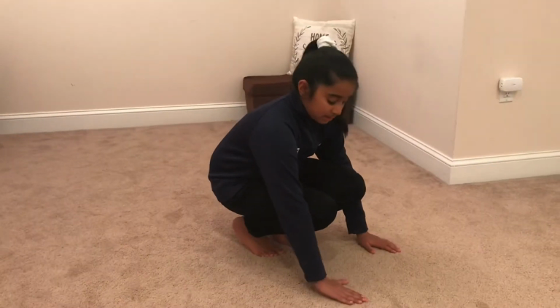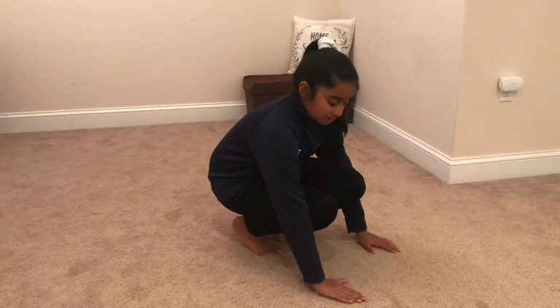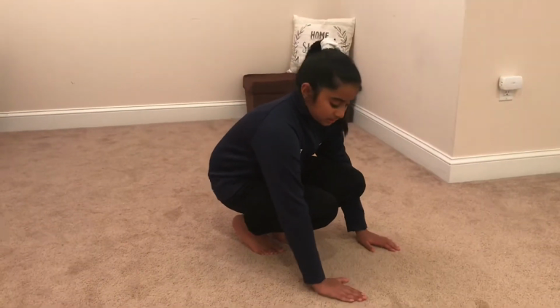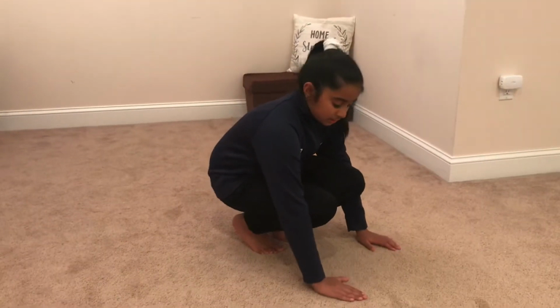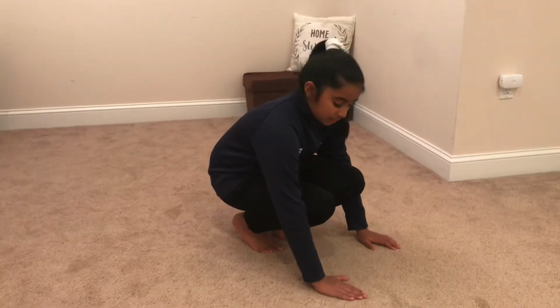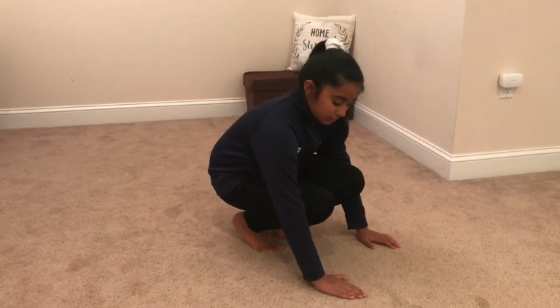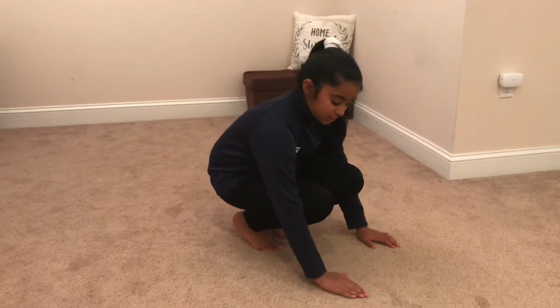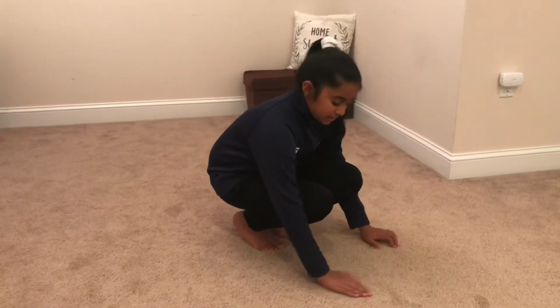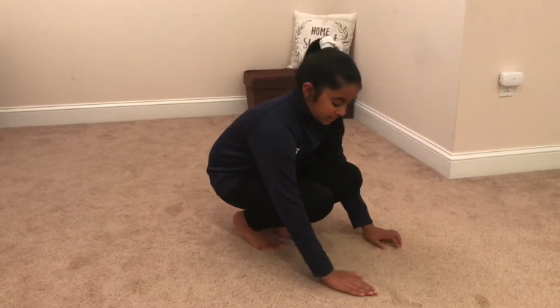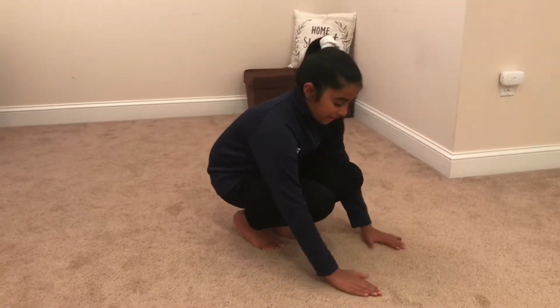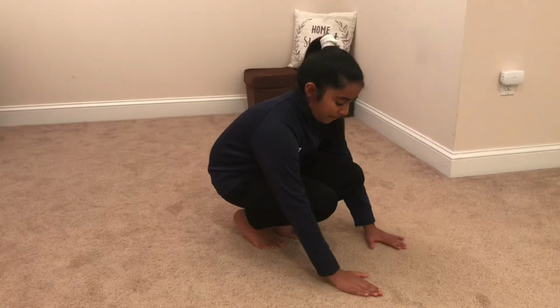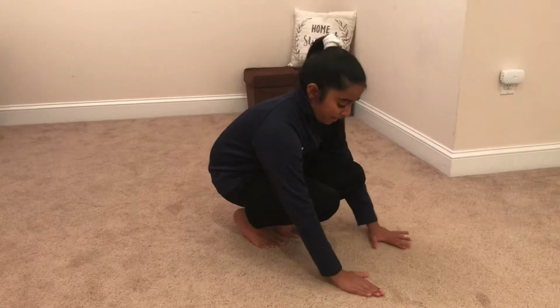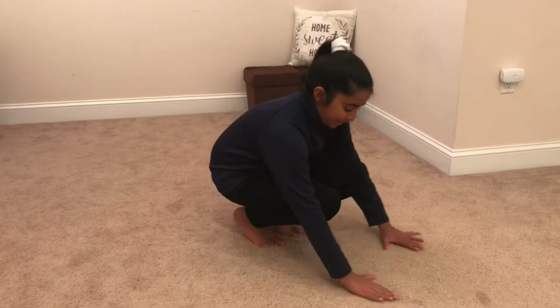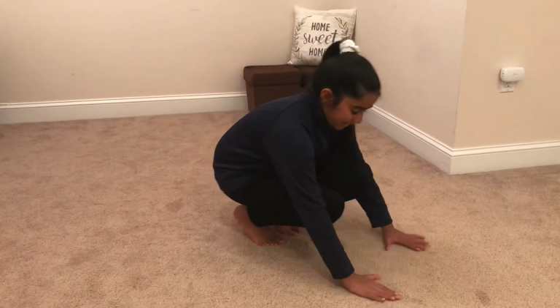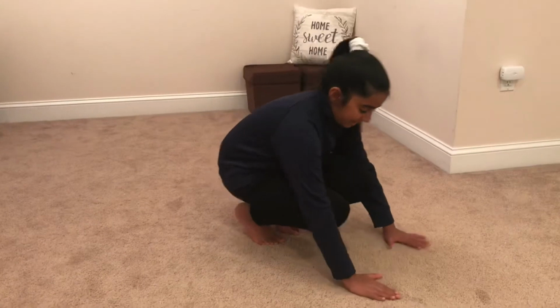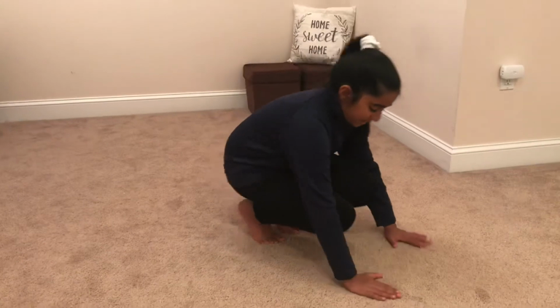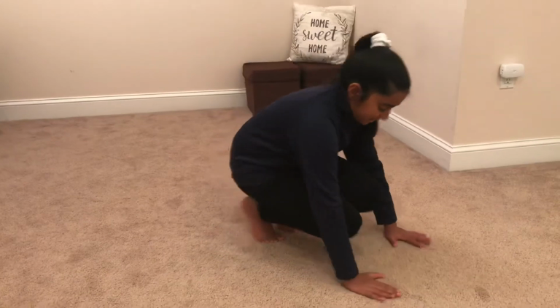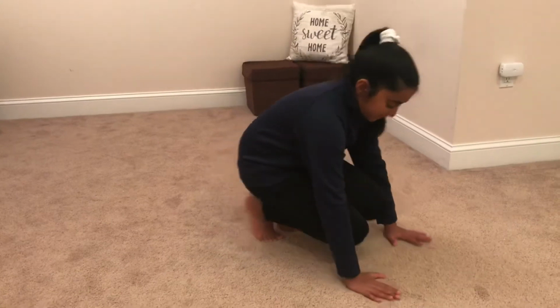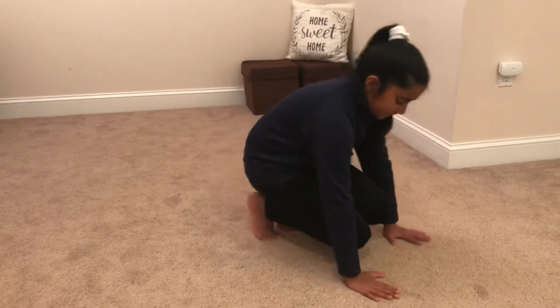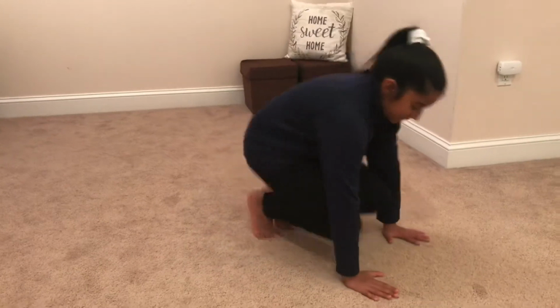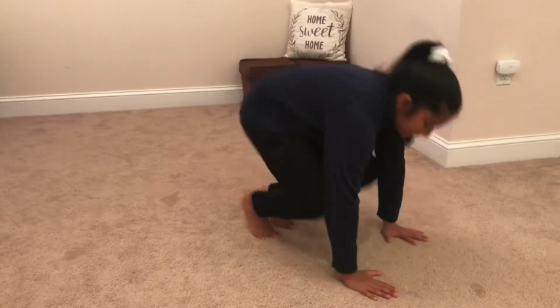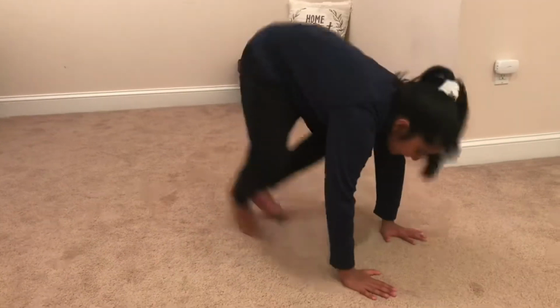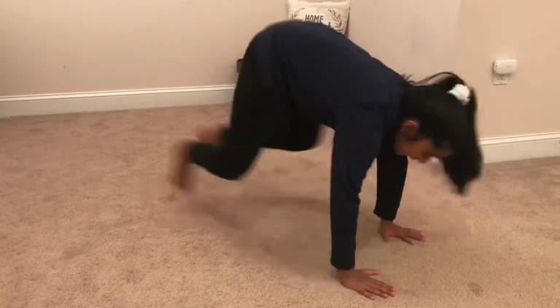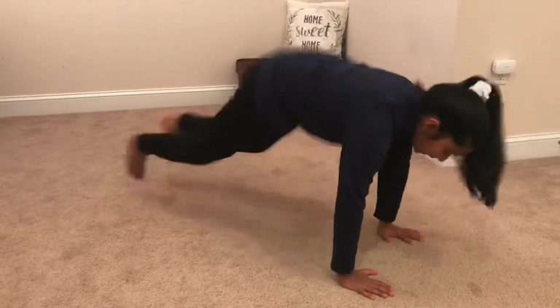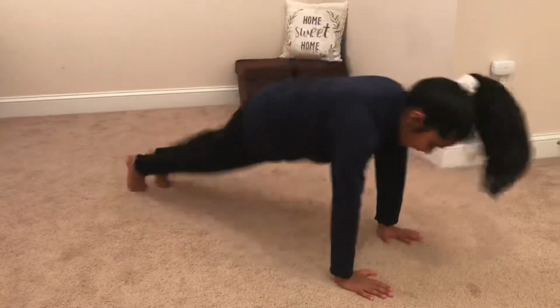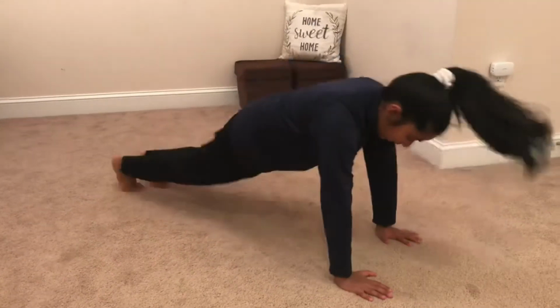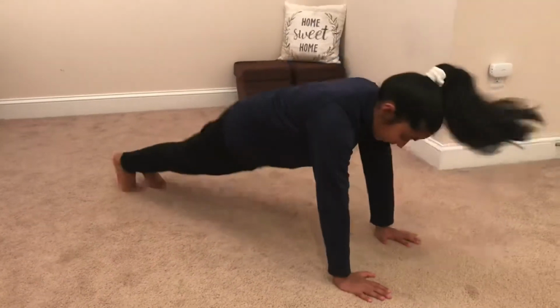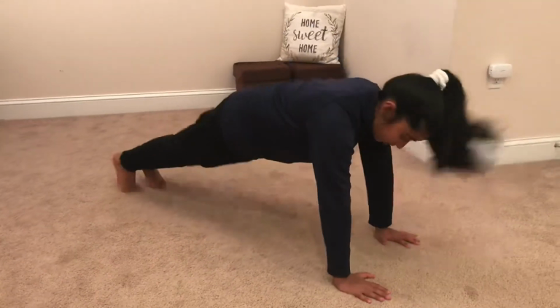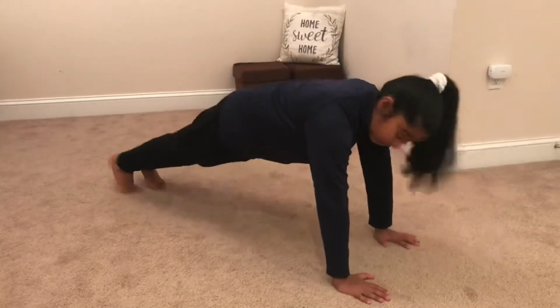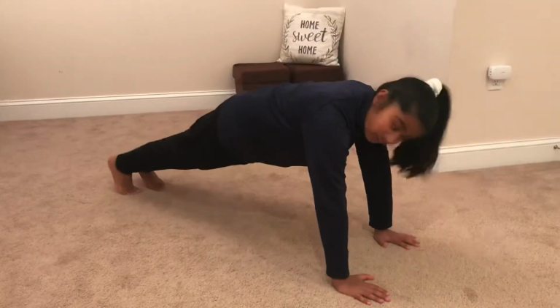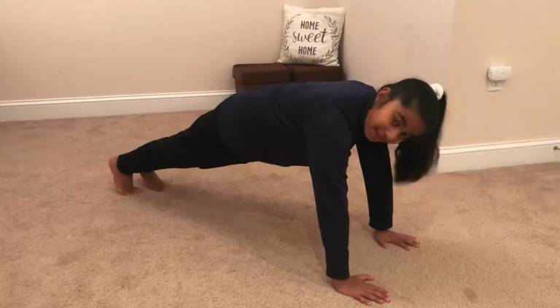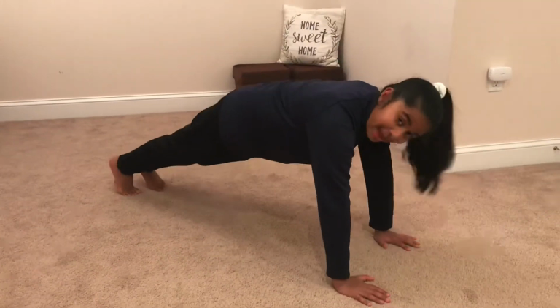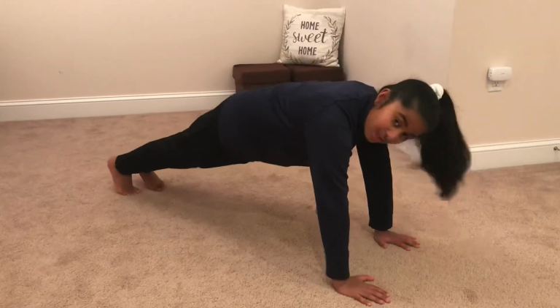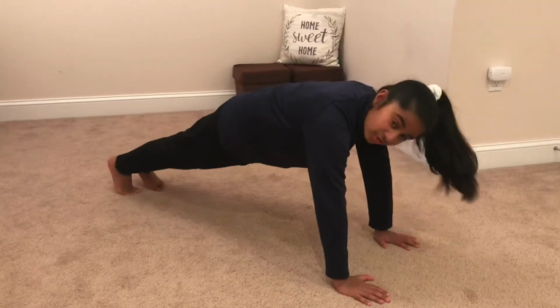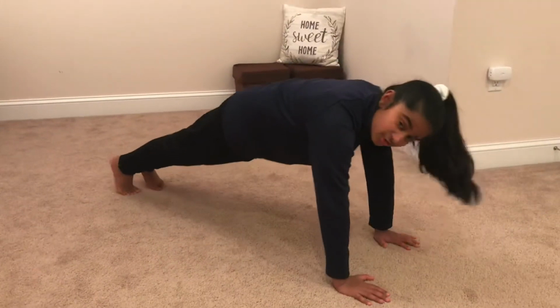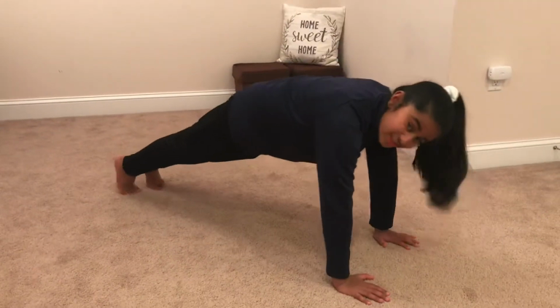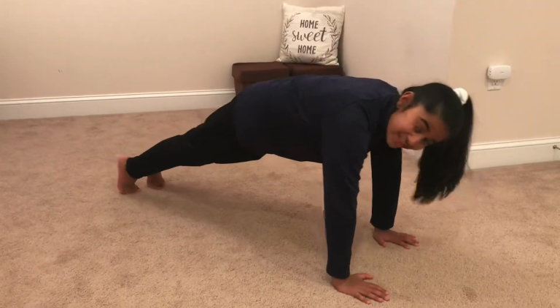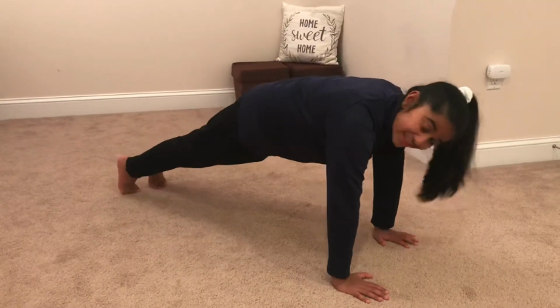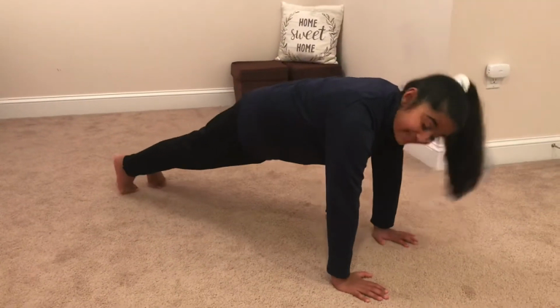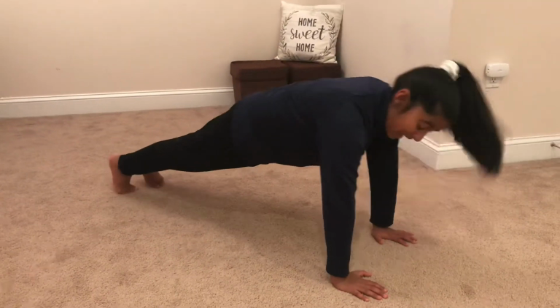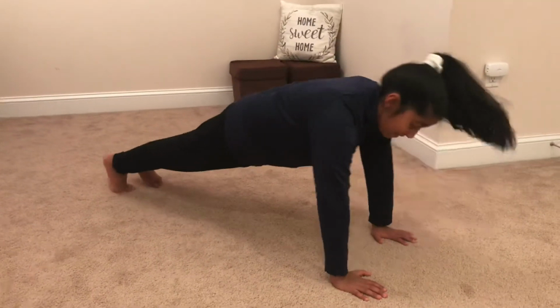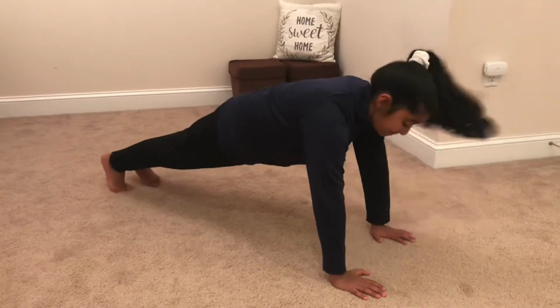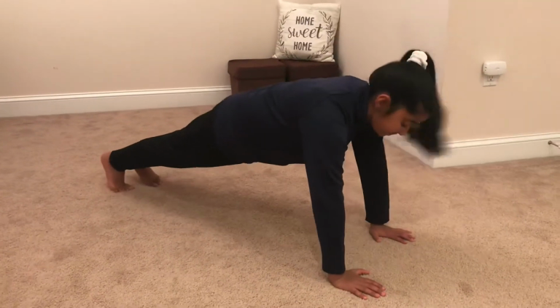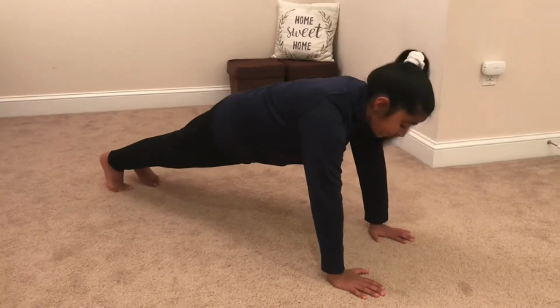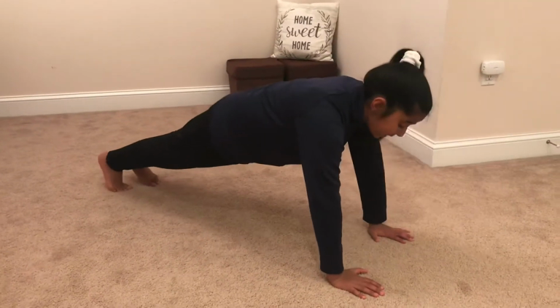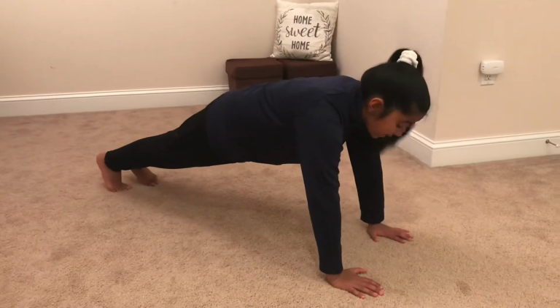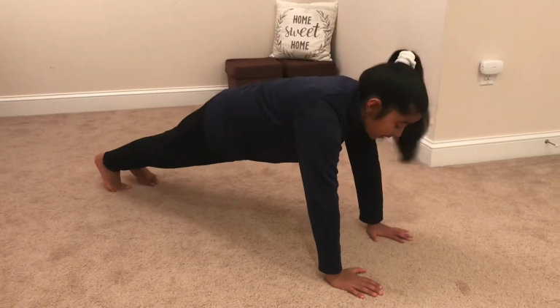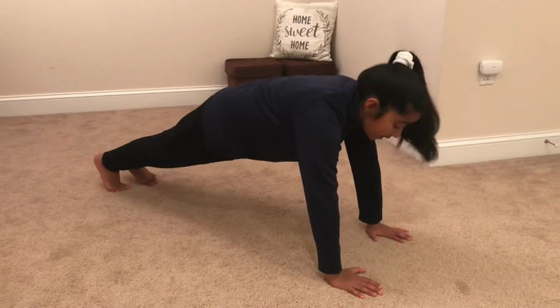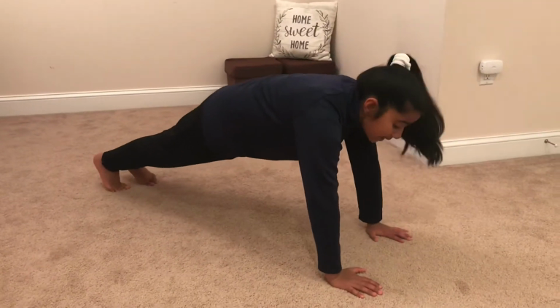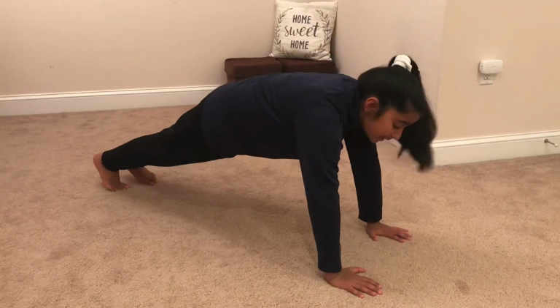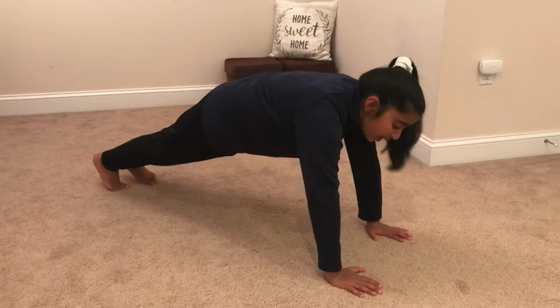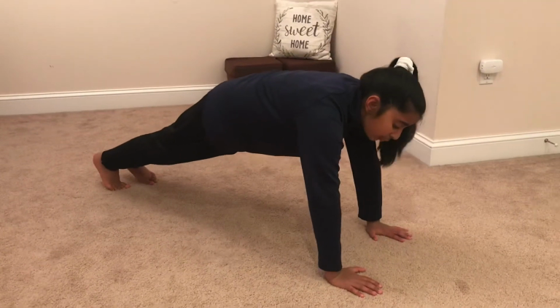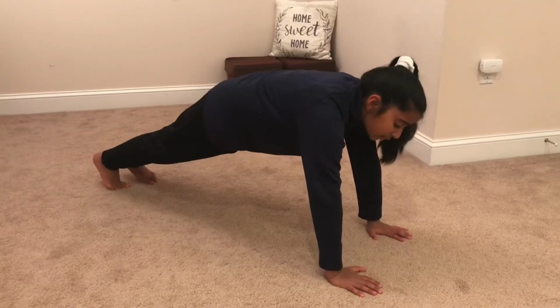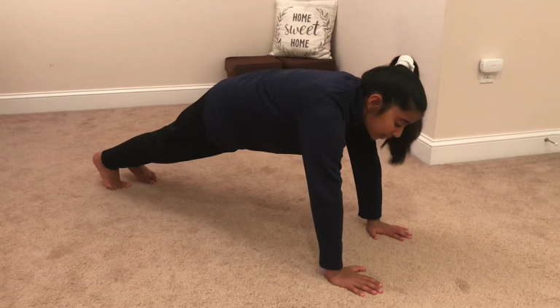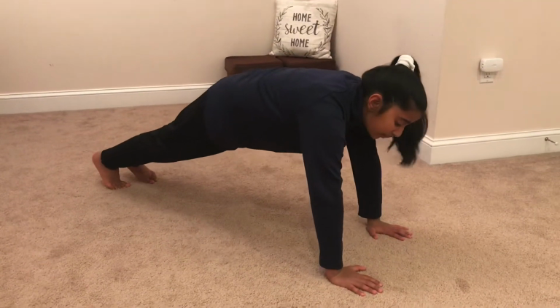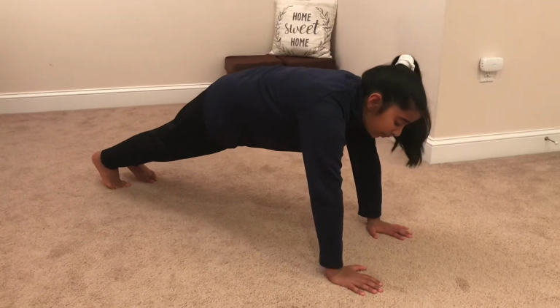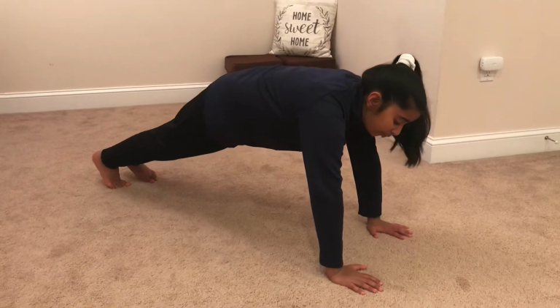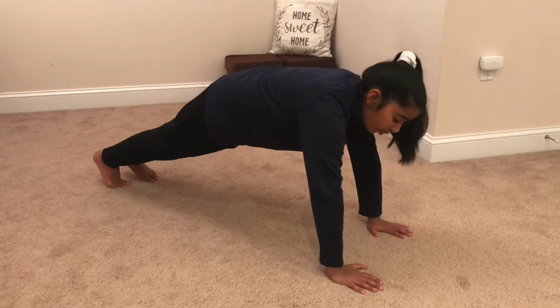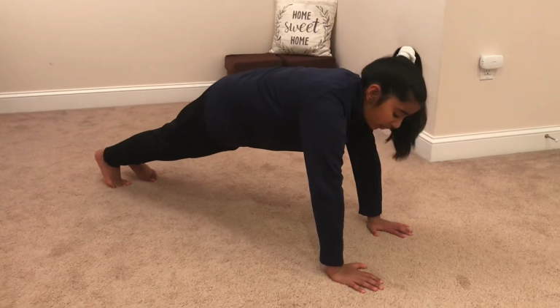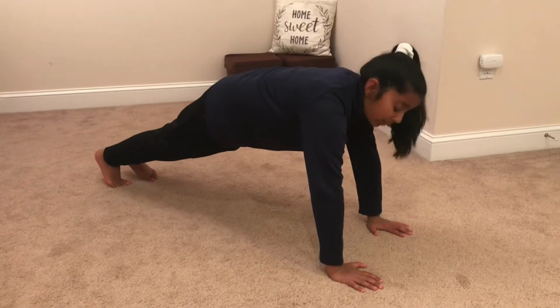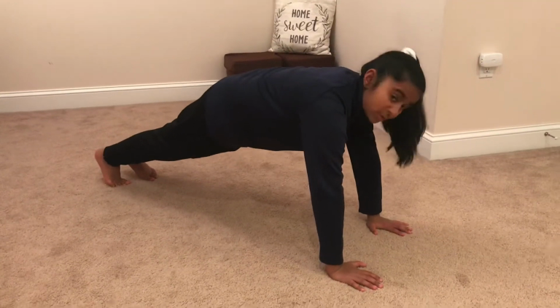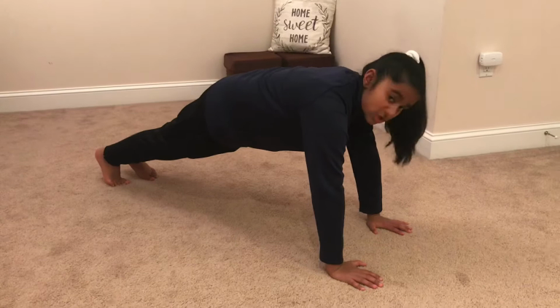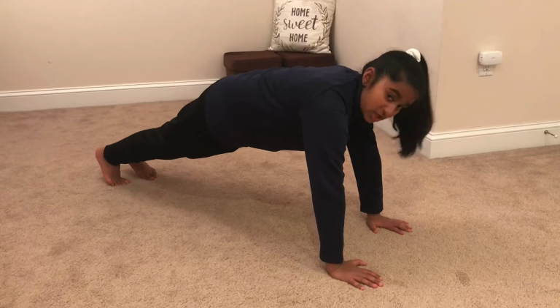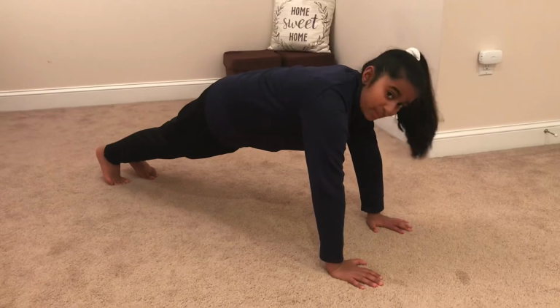The third step is to kick your feet out just like that. Now we're going to perform a push-up.